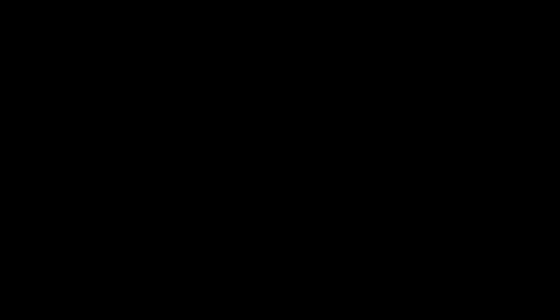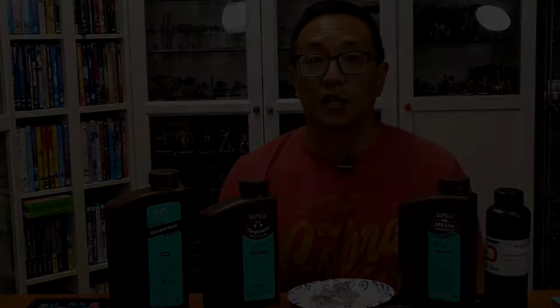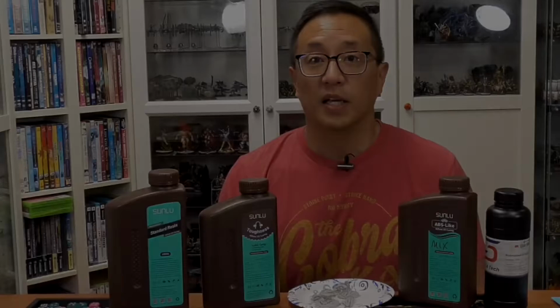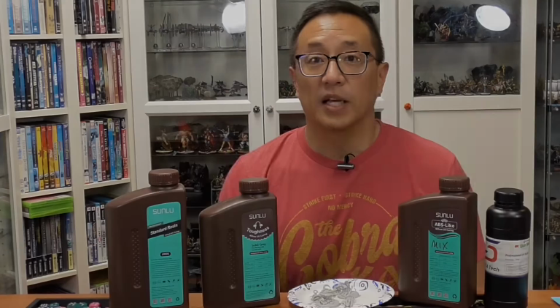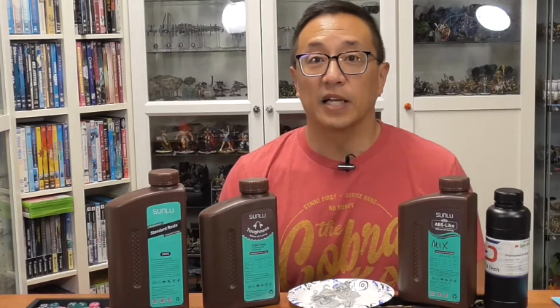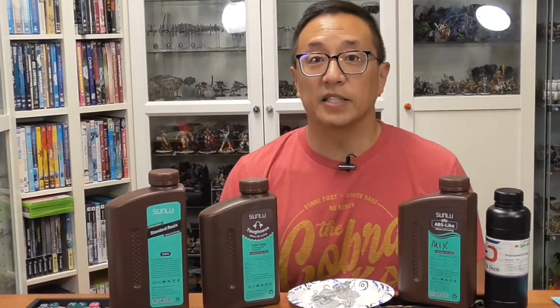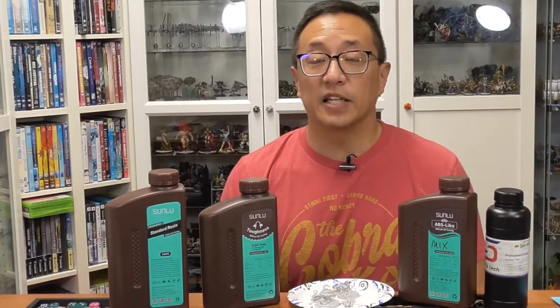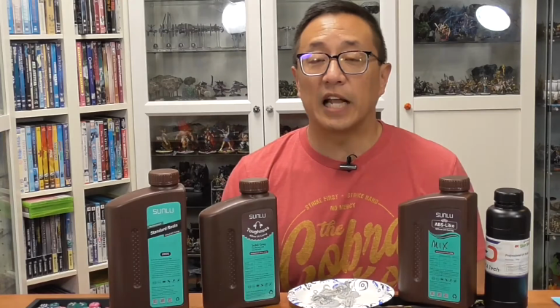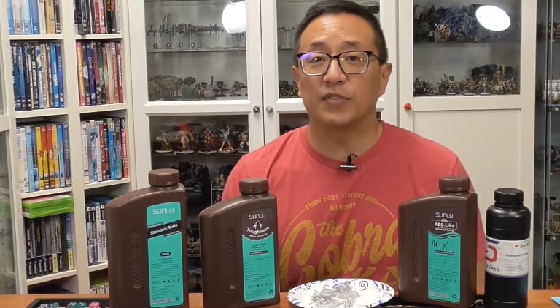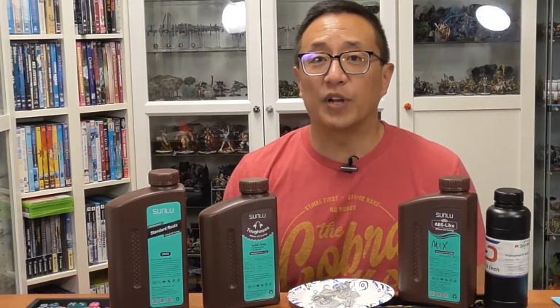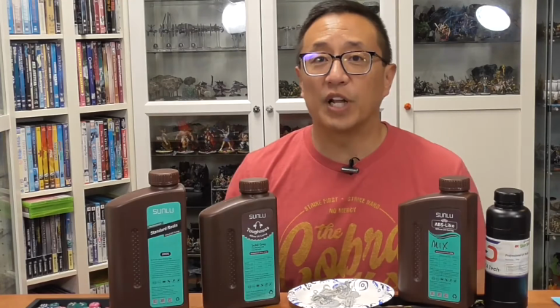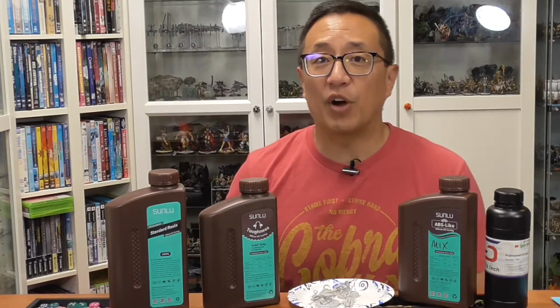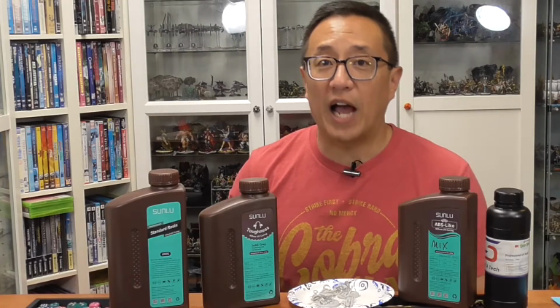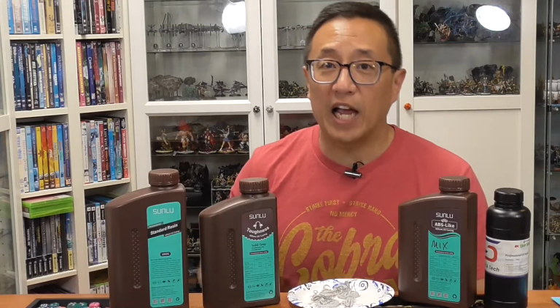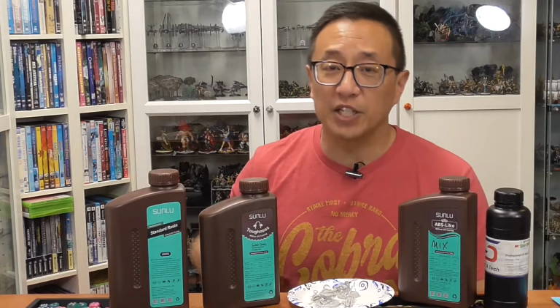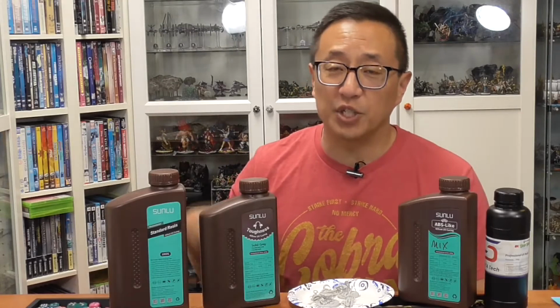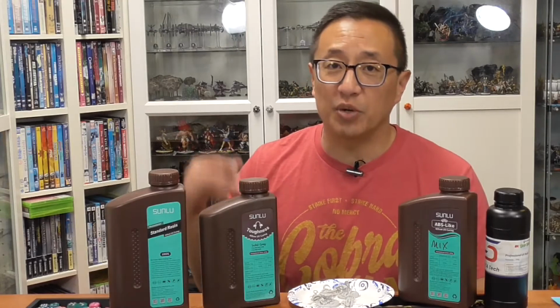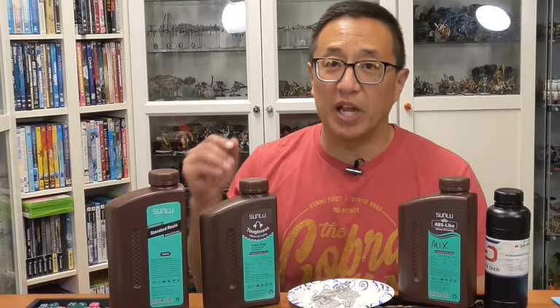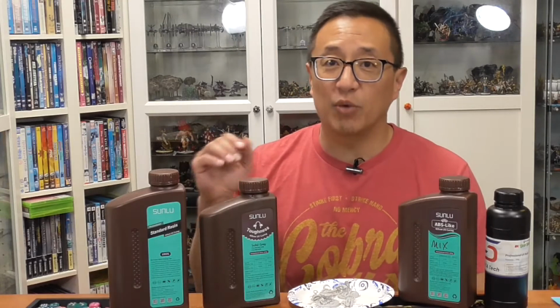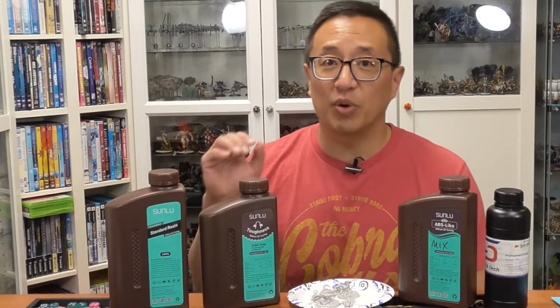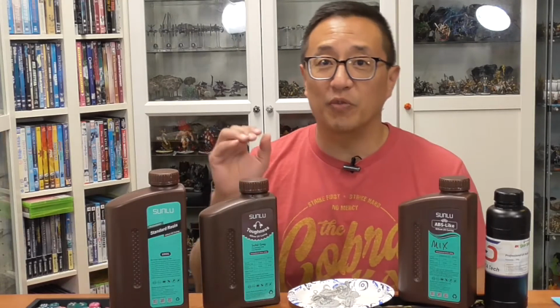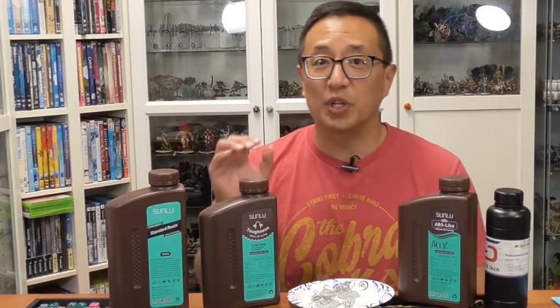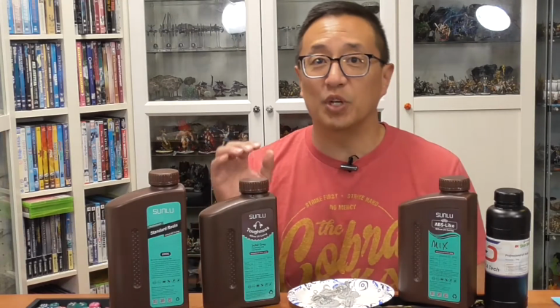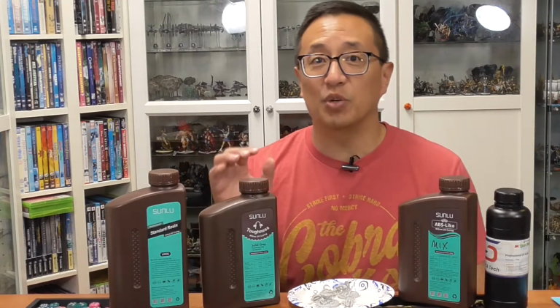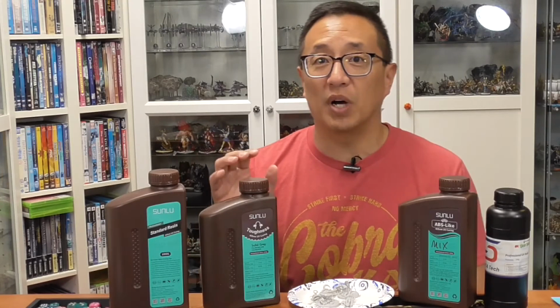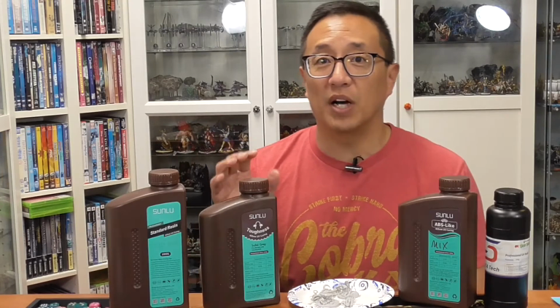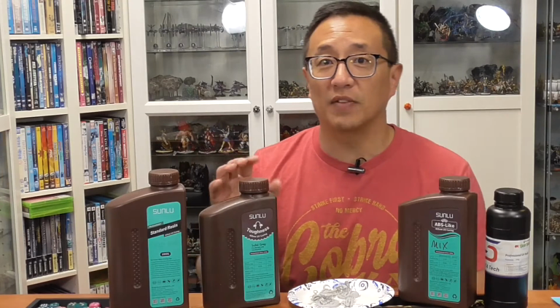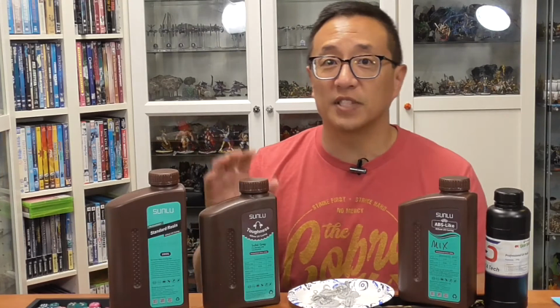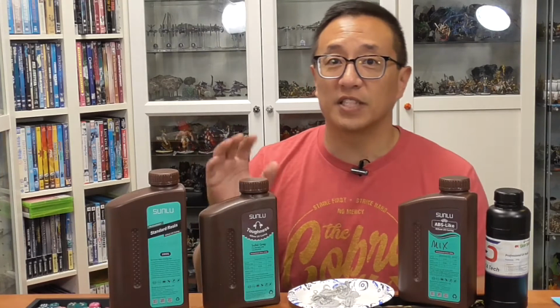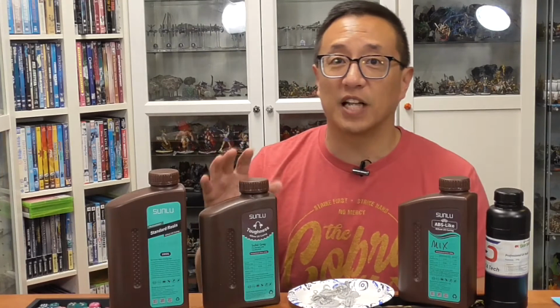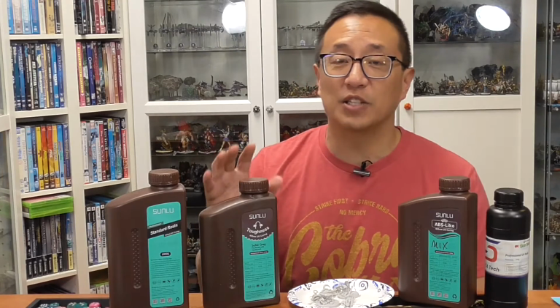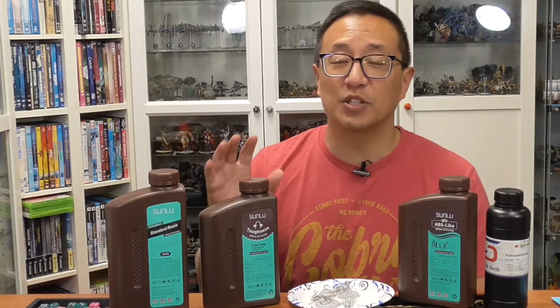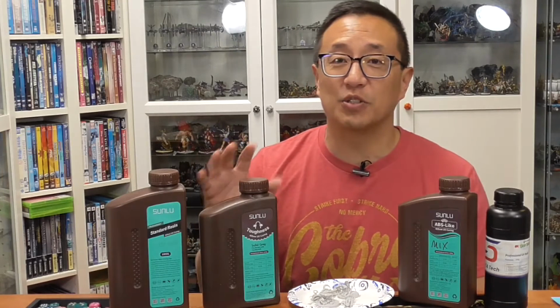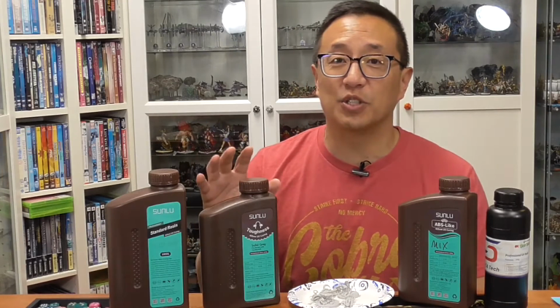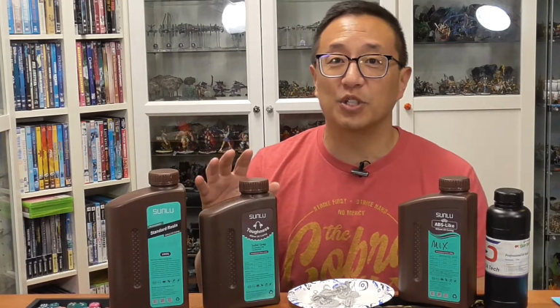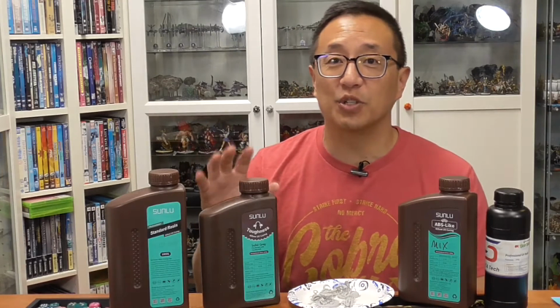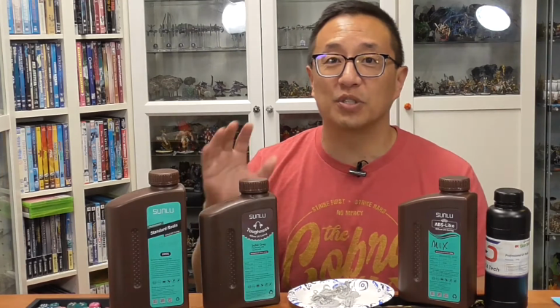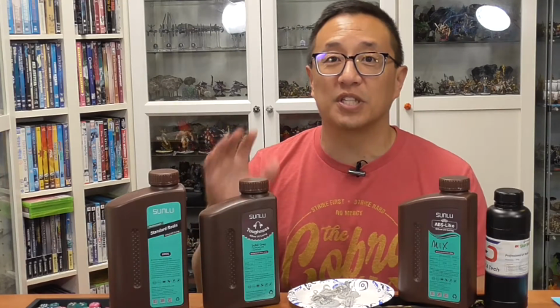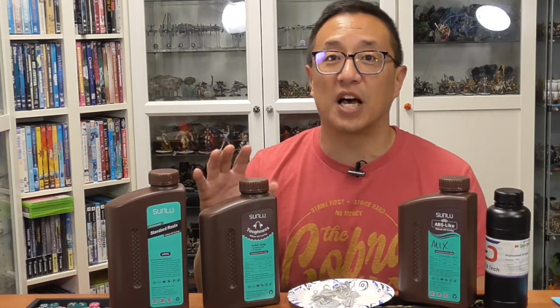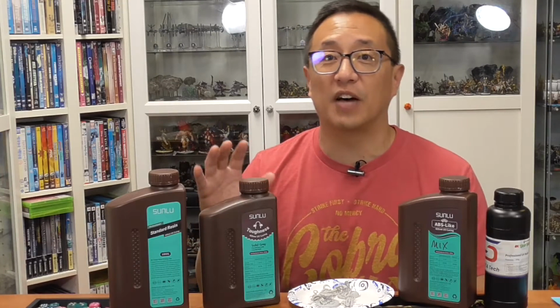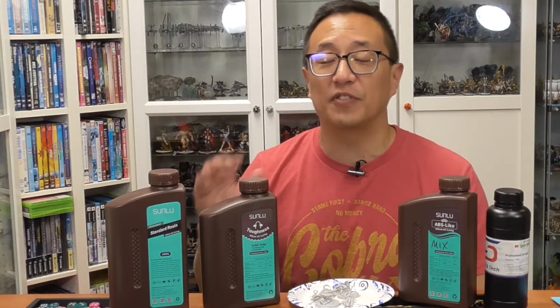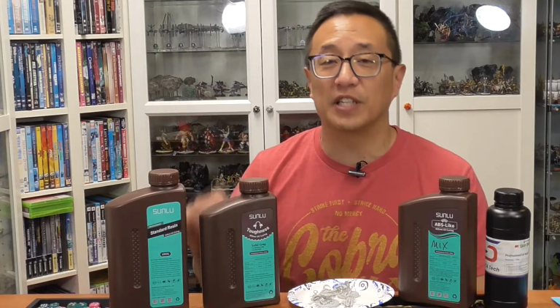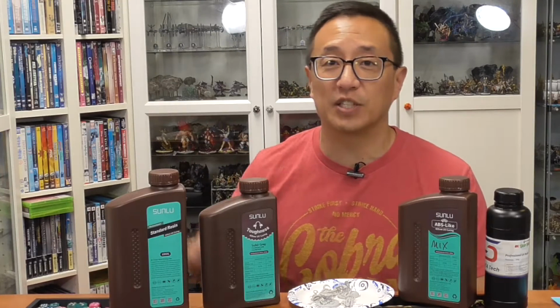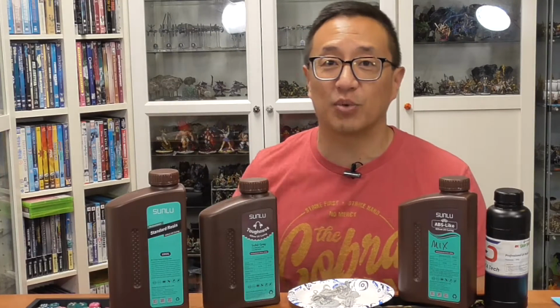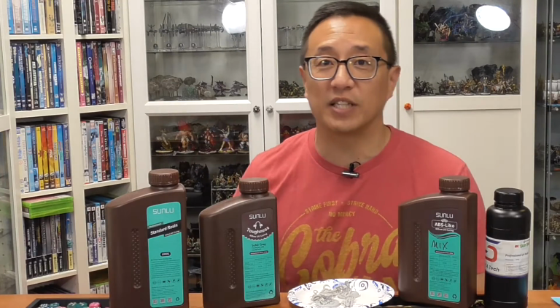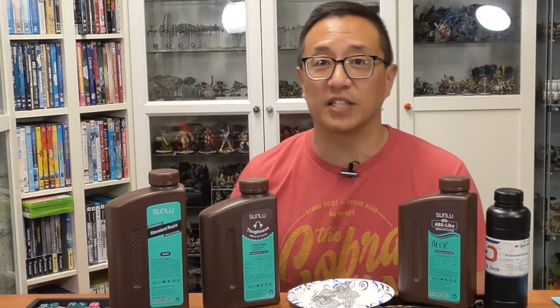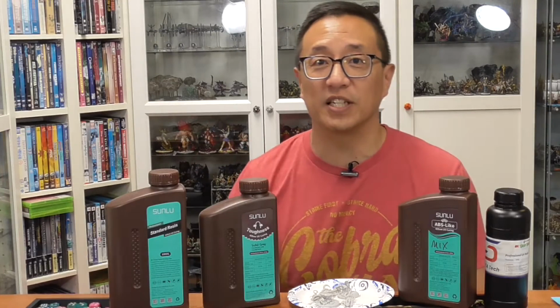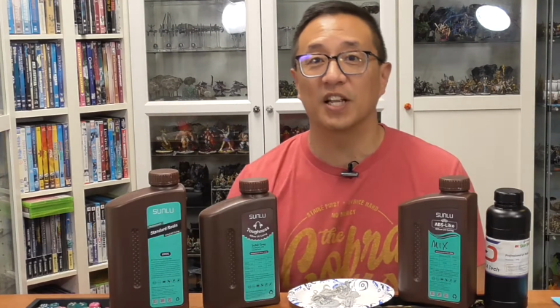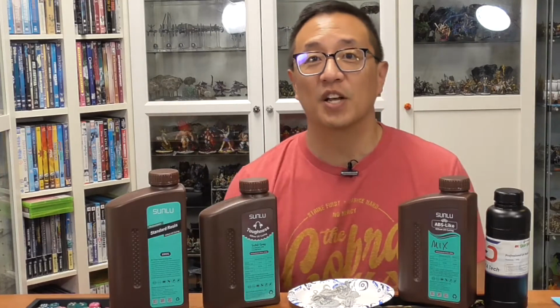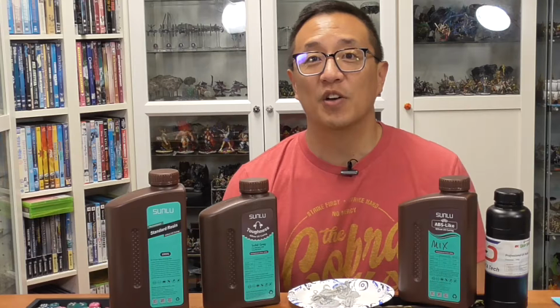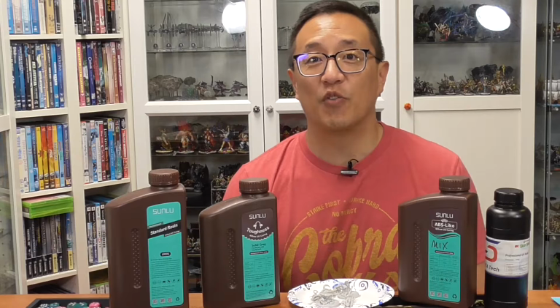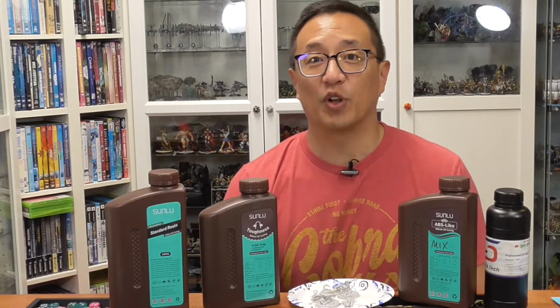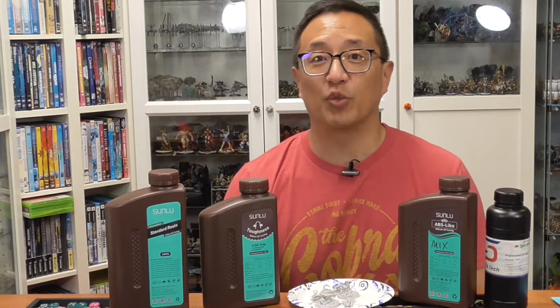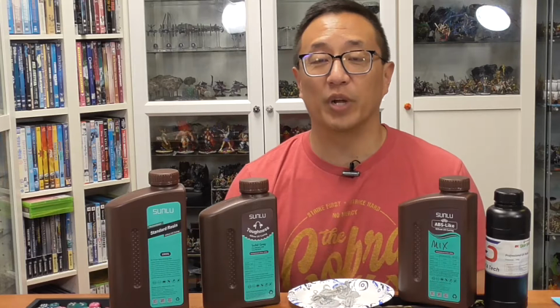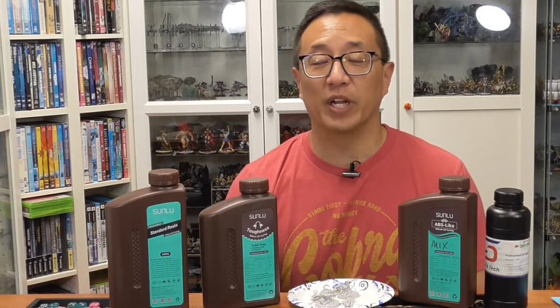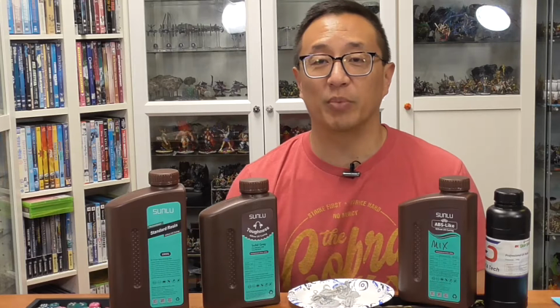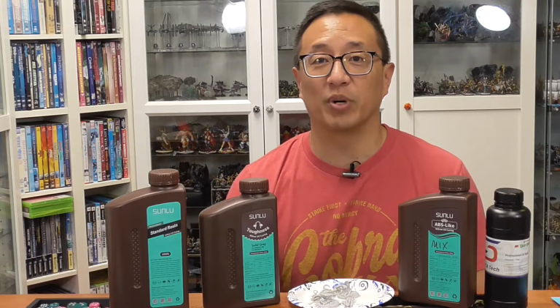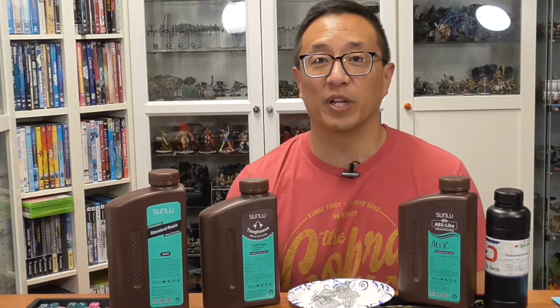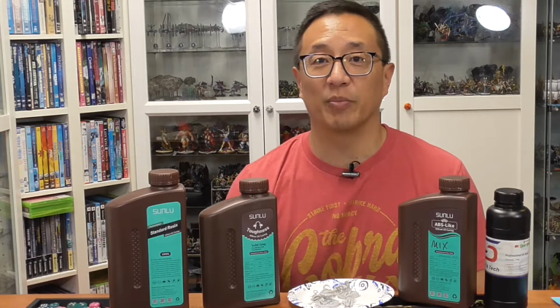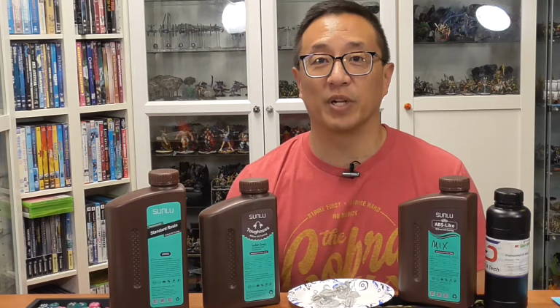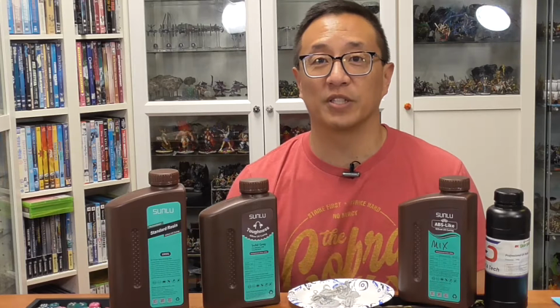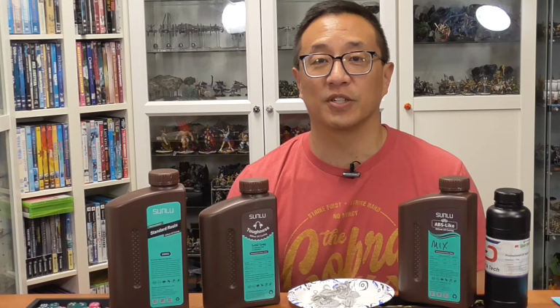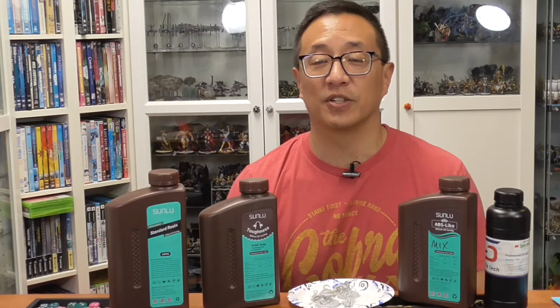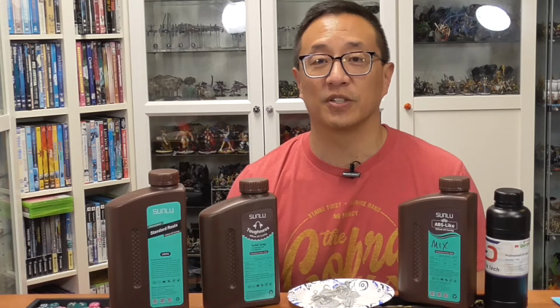In today's video, I do a review of Sunlou's new Toughness Resin for 3D printing miniatures.